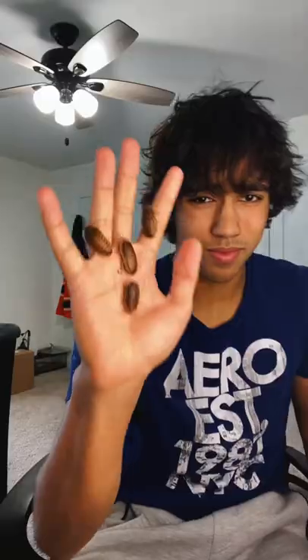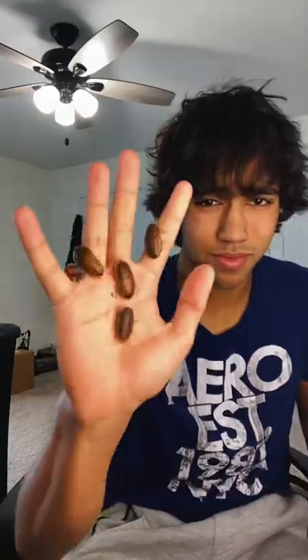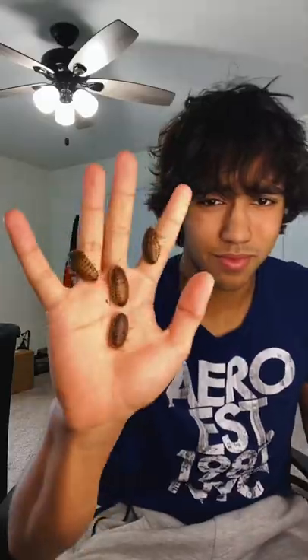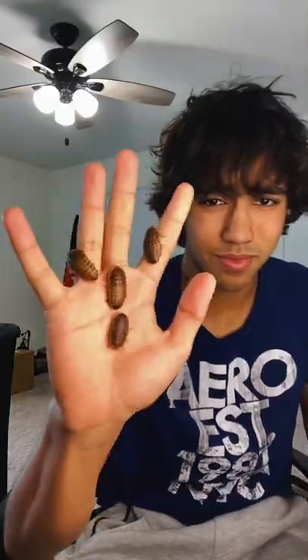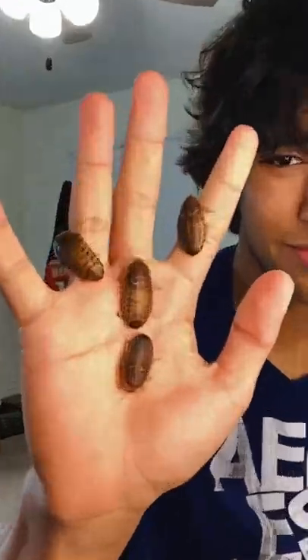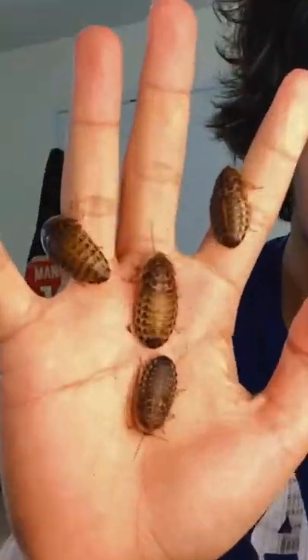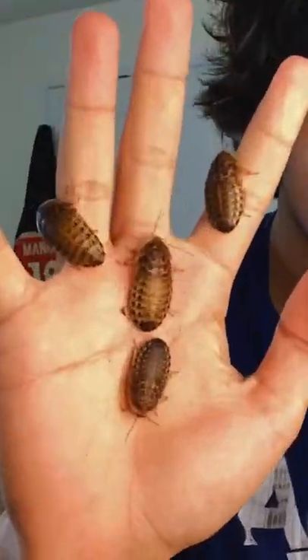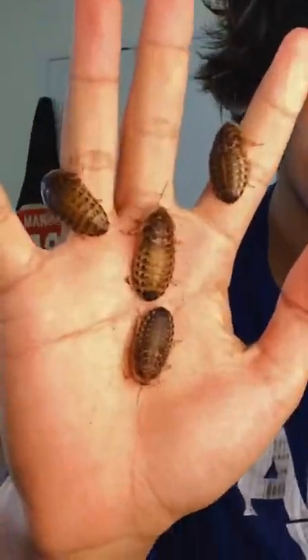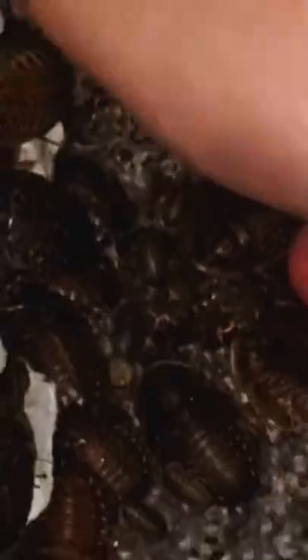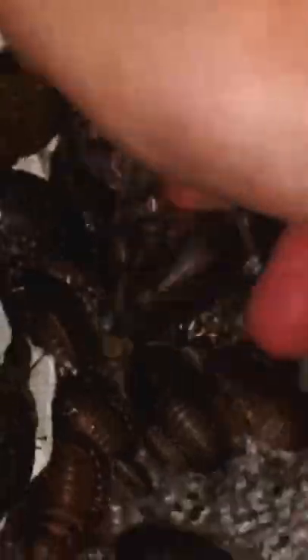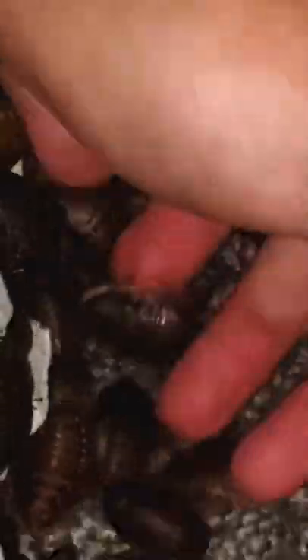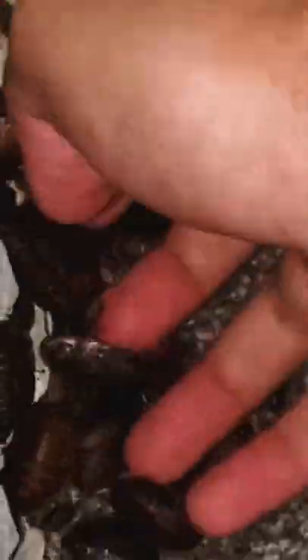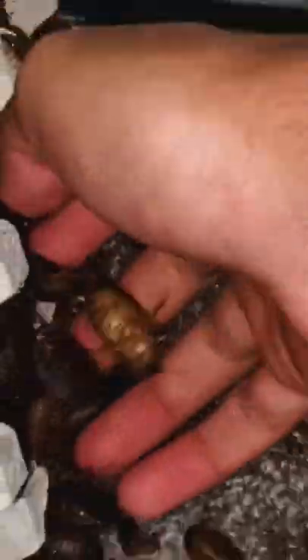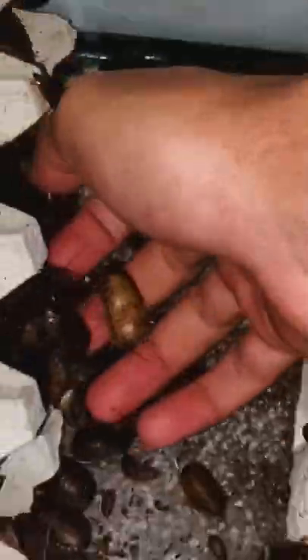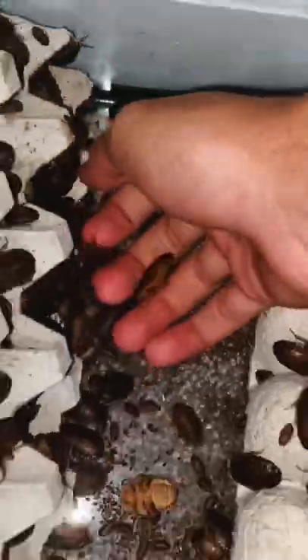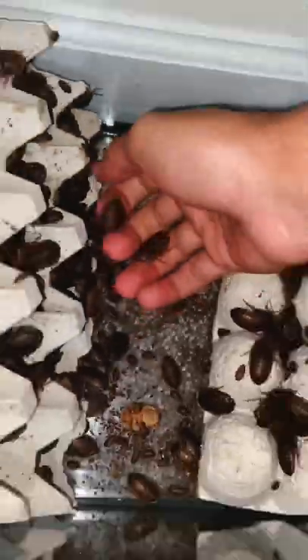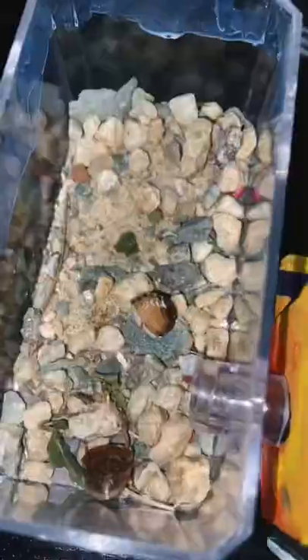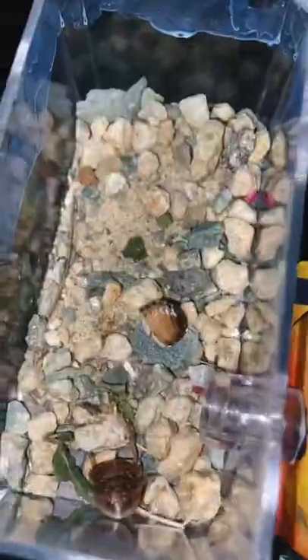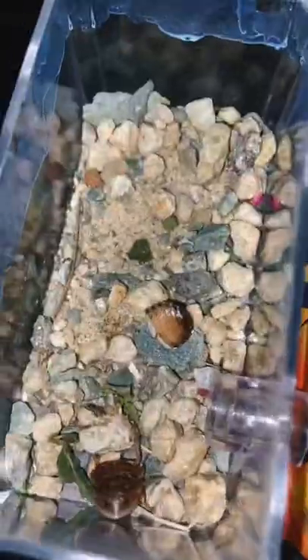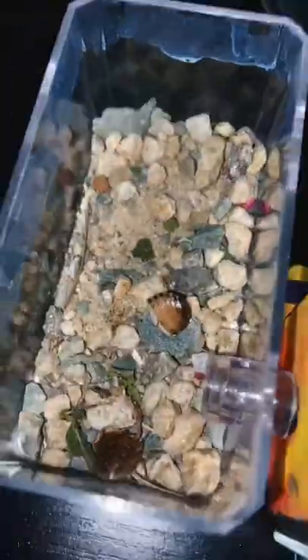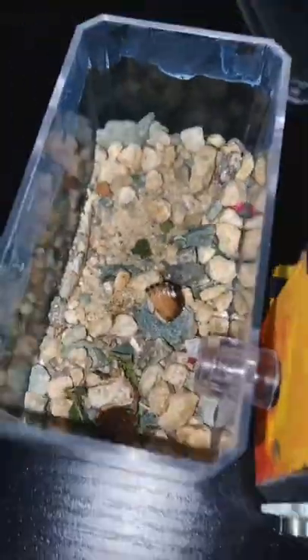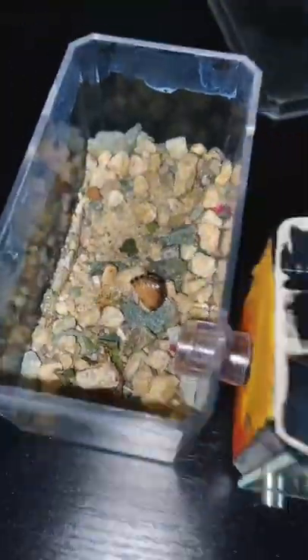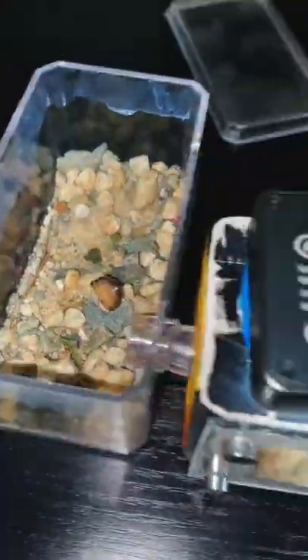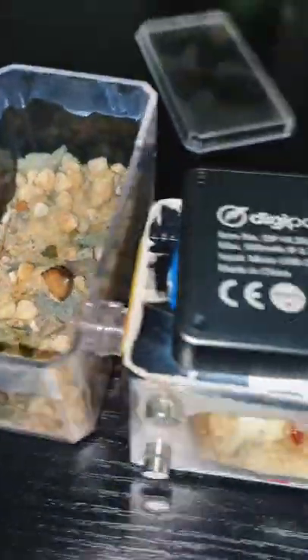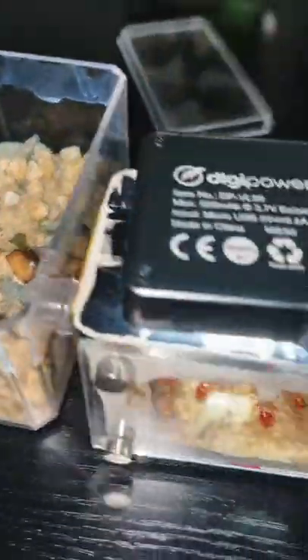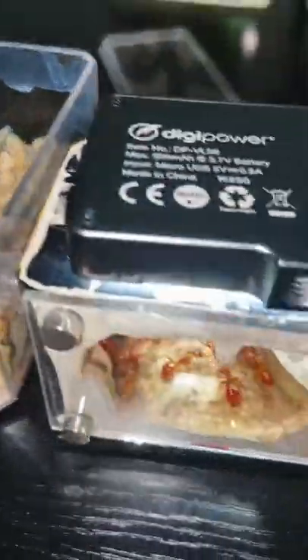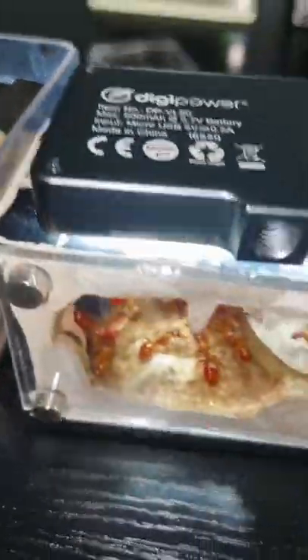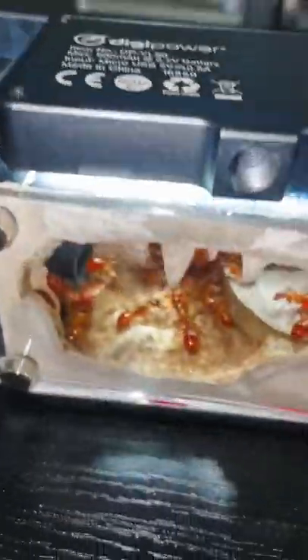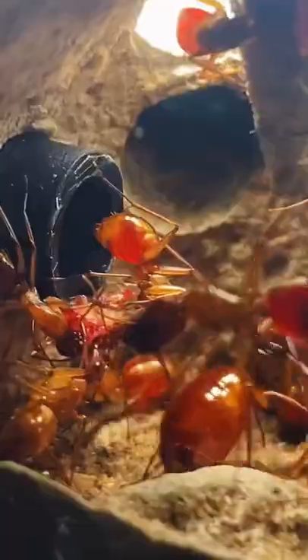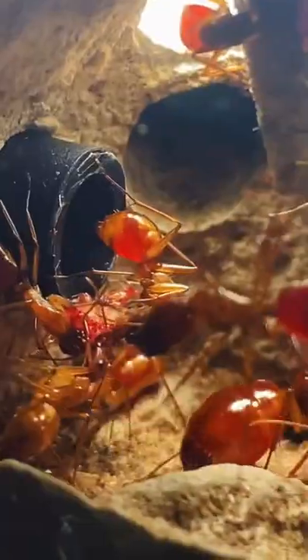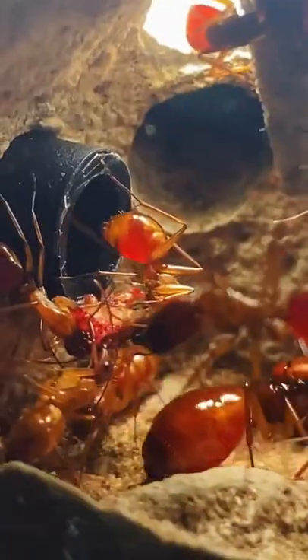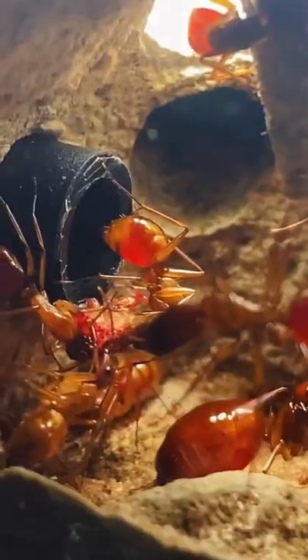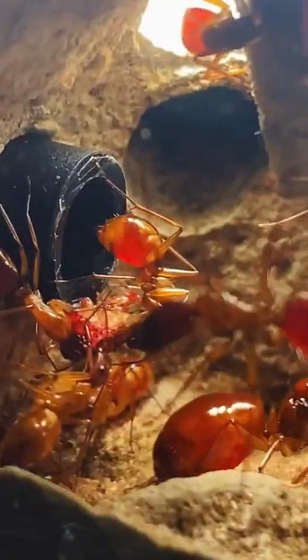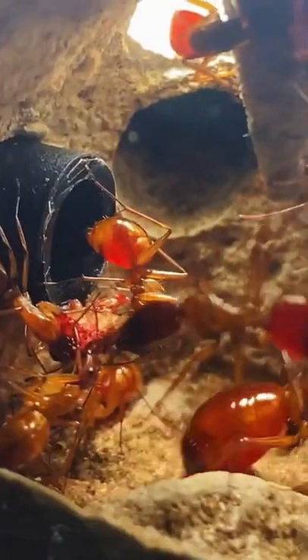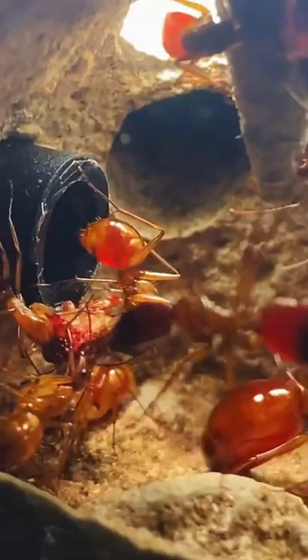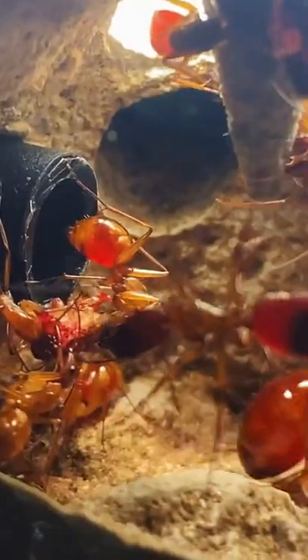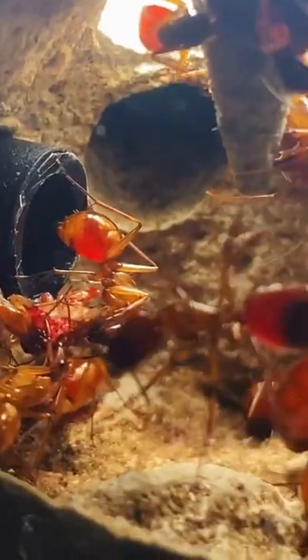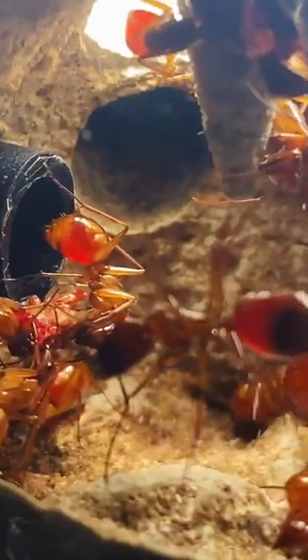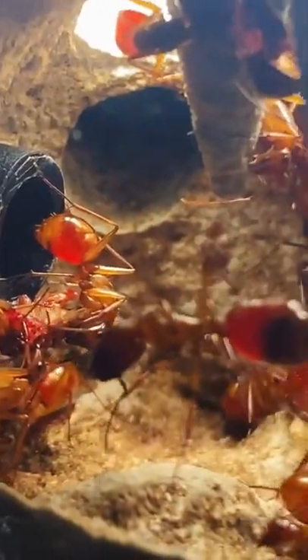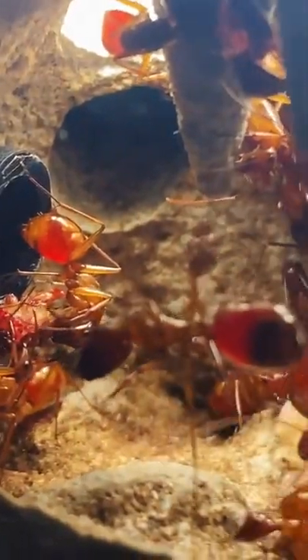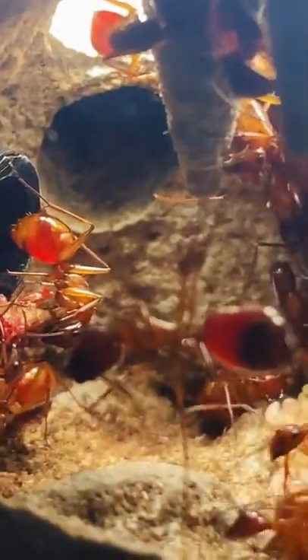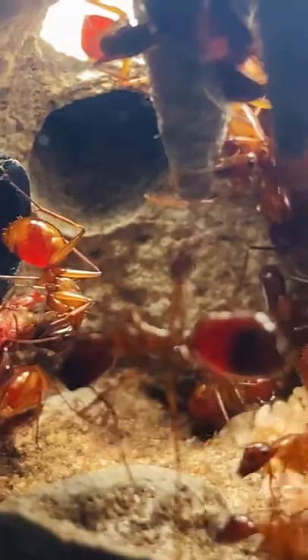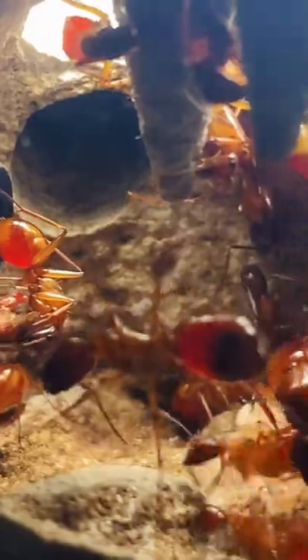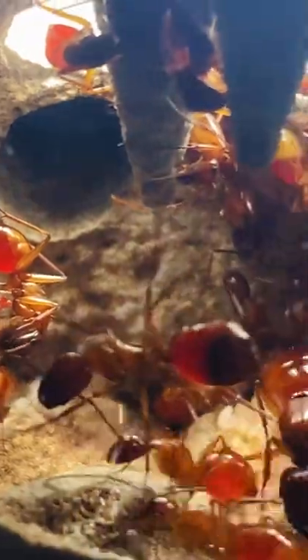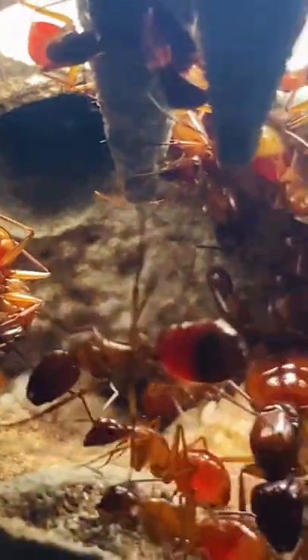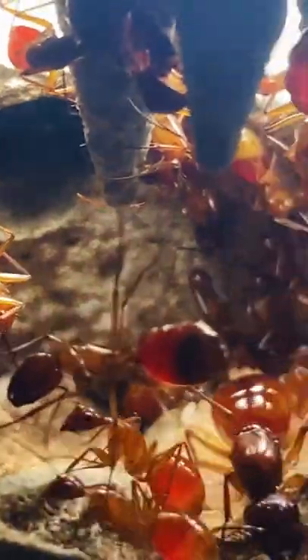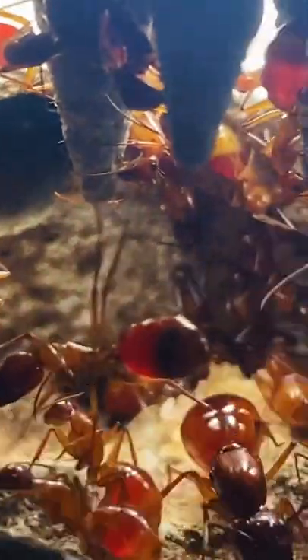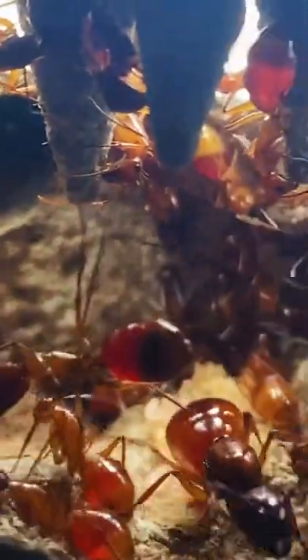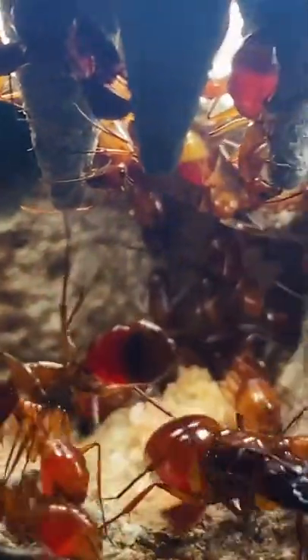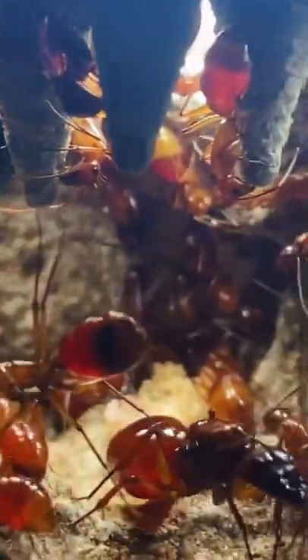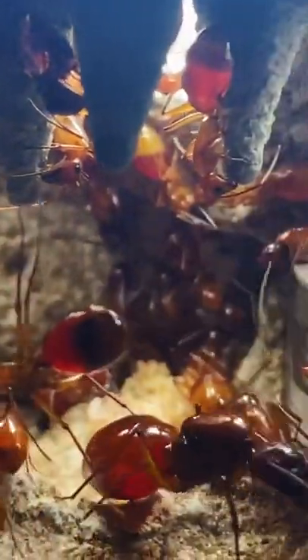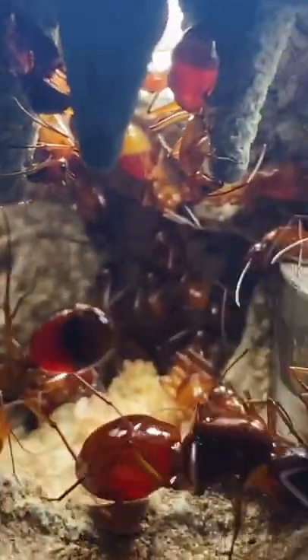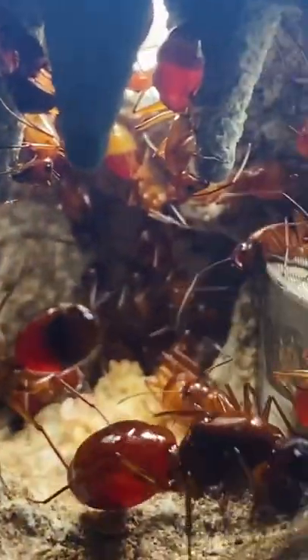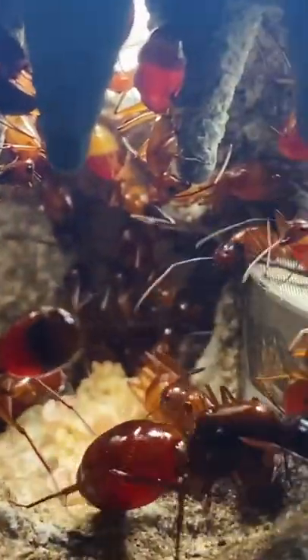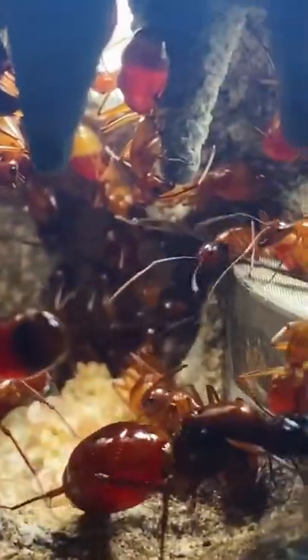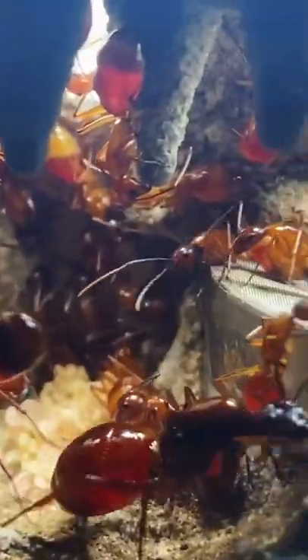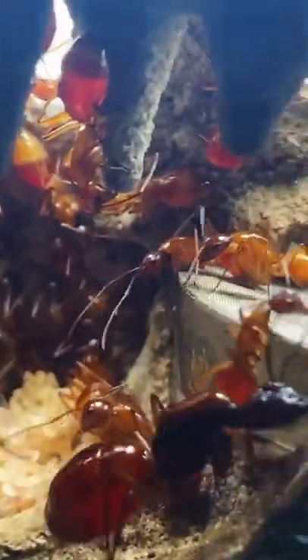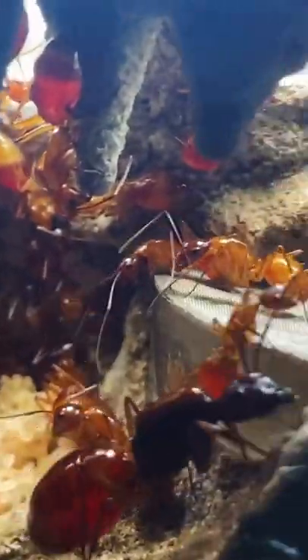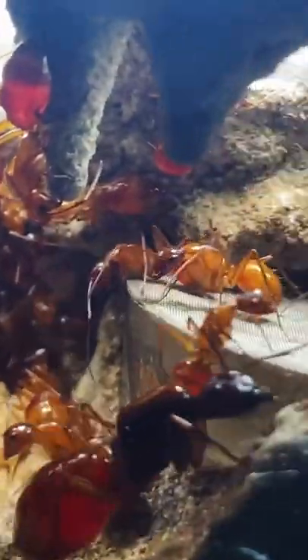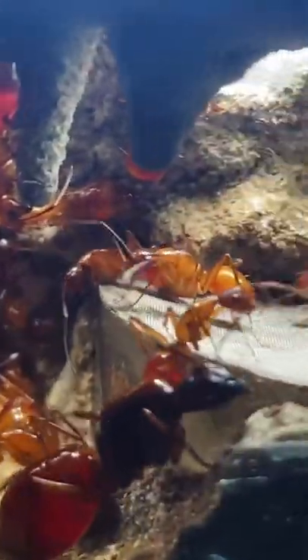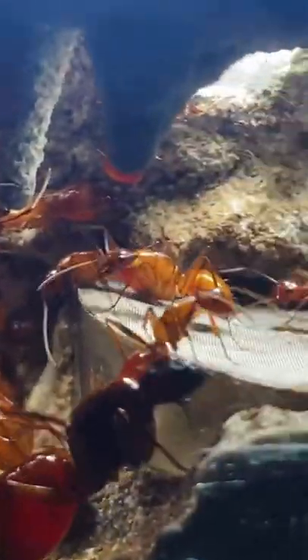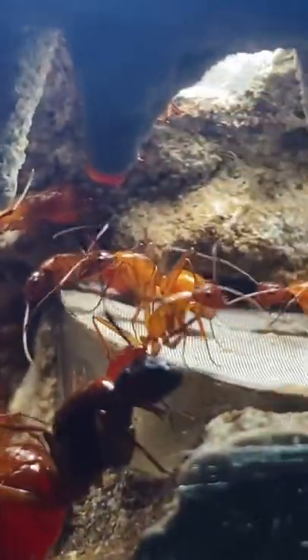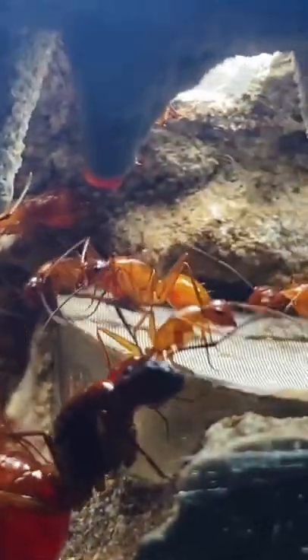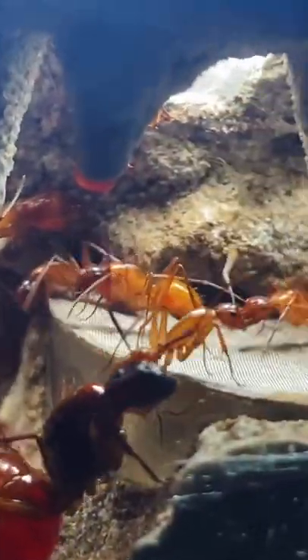I bought 3,000 roaches on the internet so that I could feed my ant colony. It was just a few days ago when I caught this orange carpenter ant colony, and as you can see, they're coming along nicely.